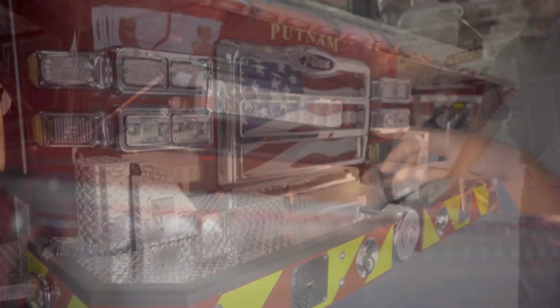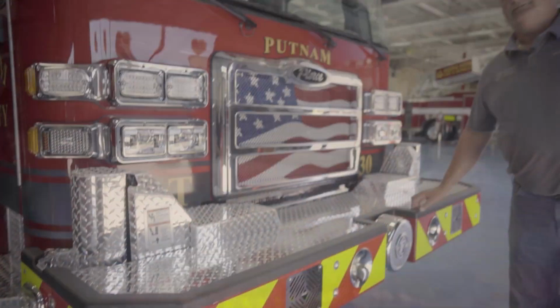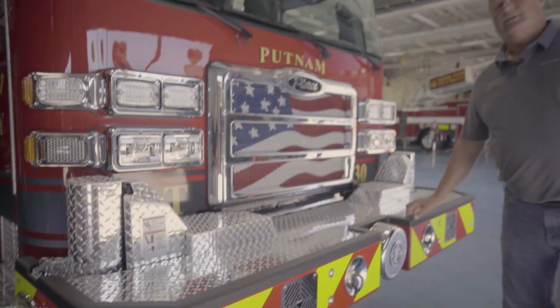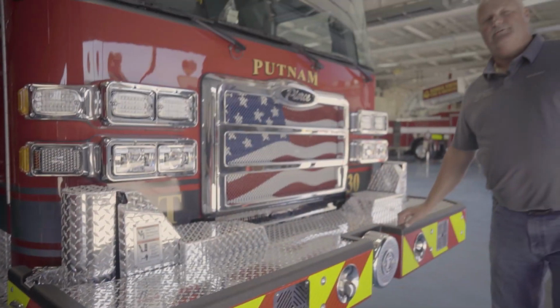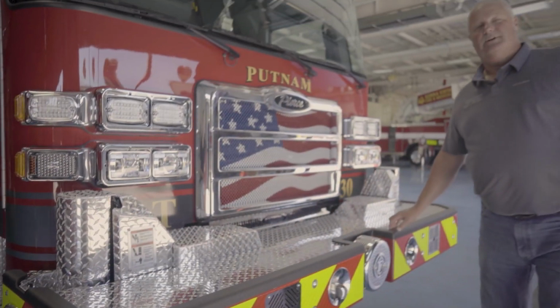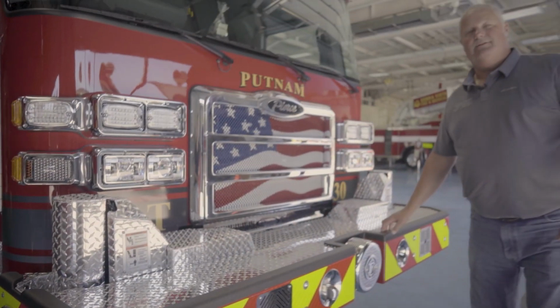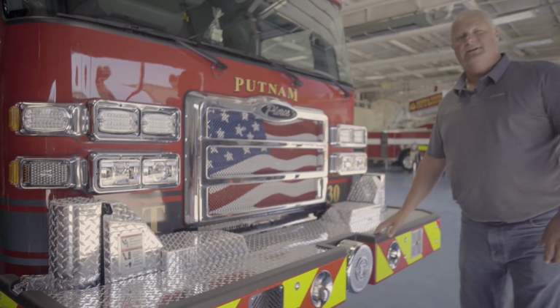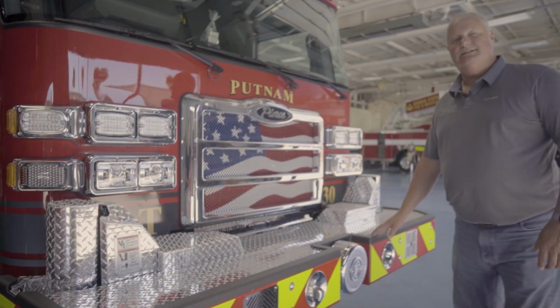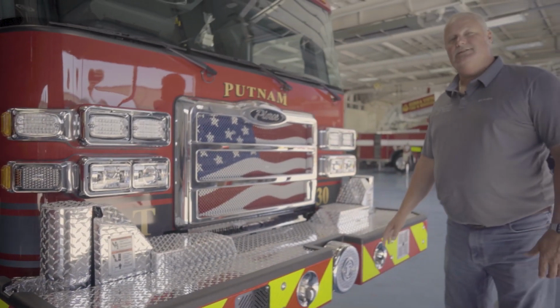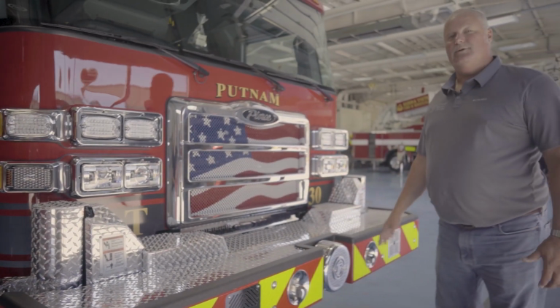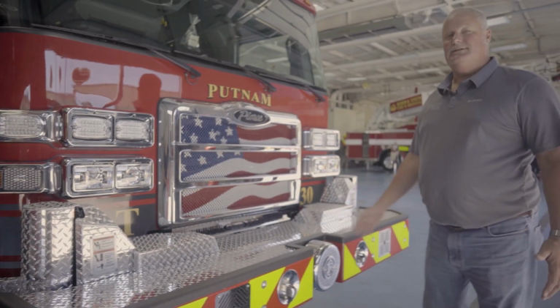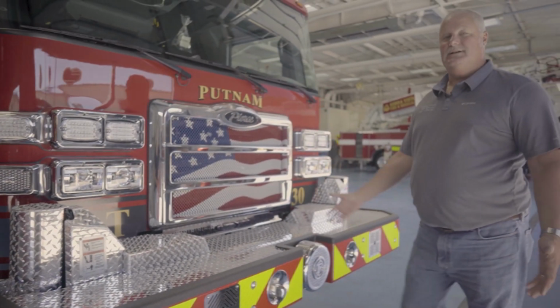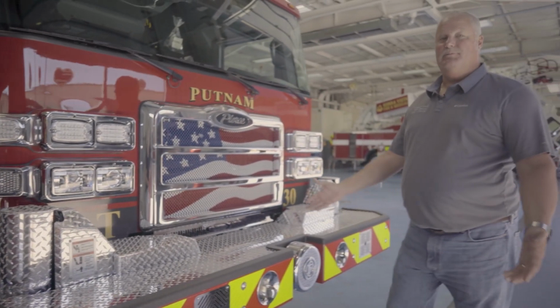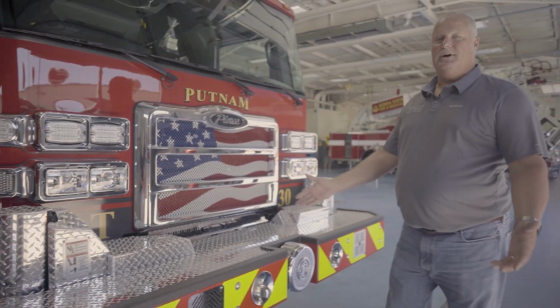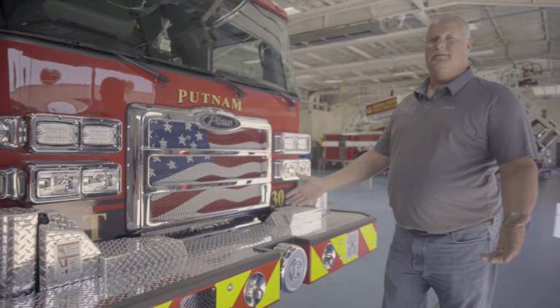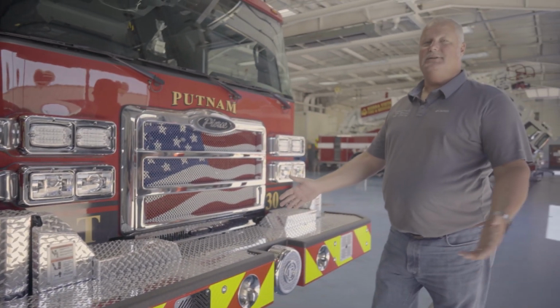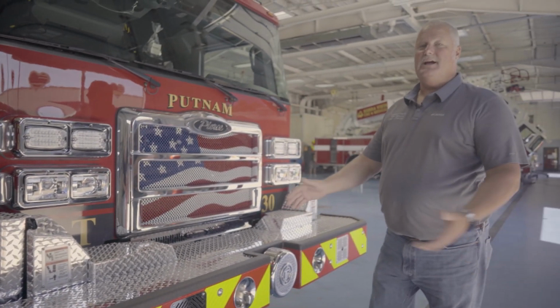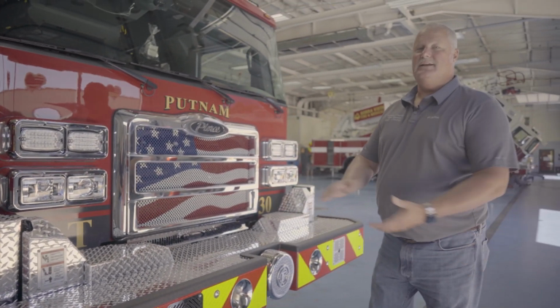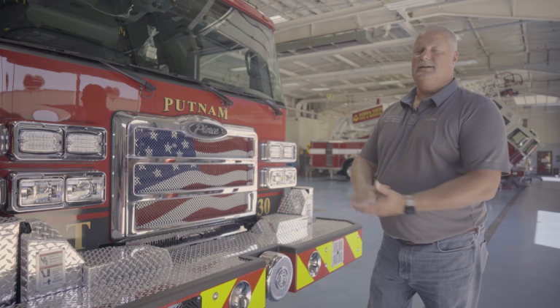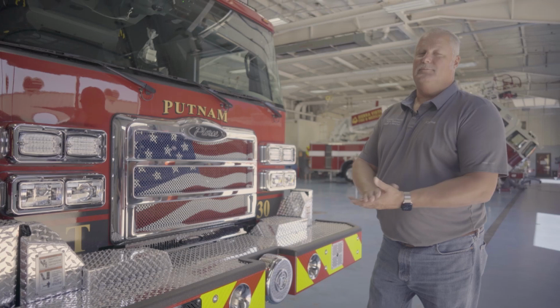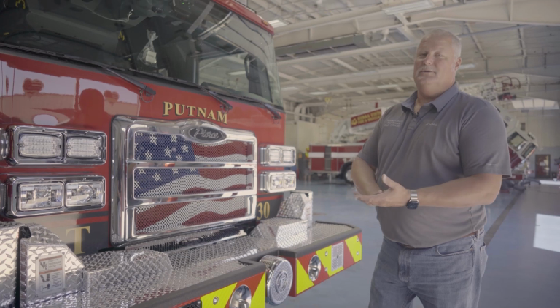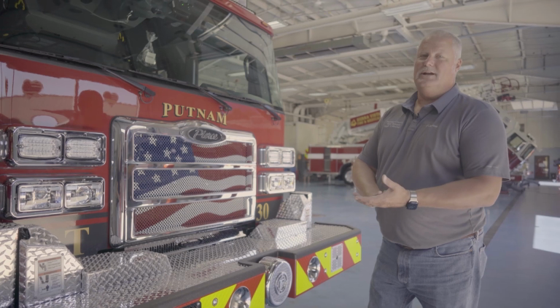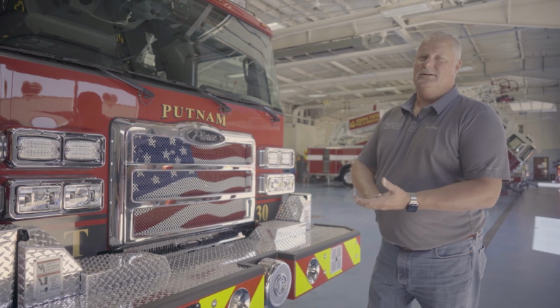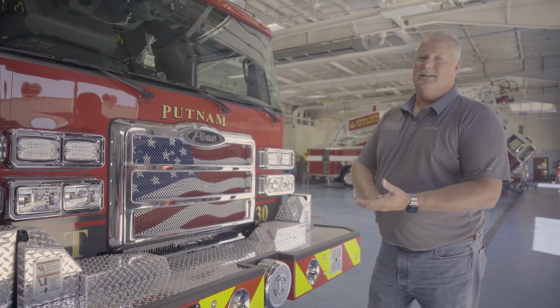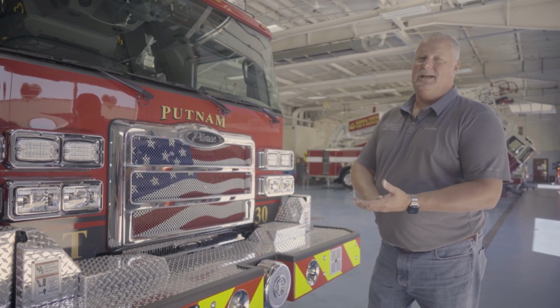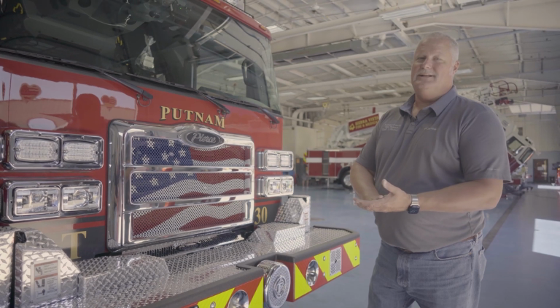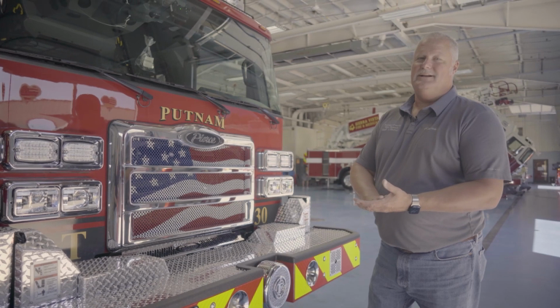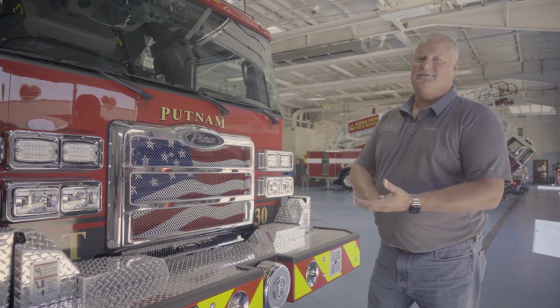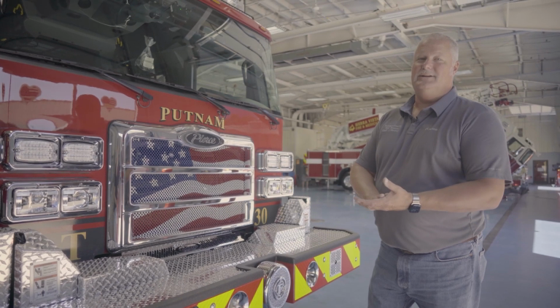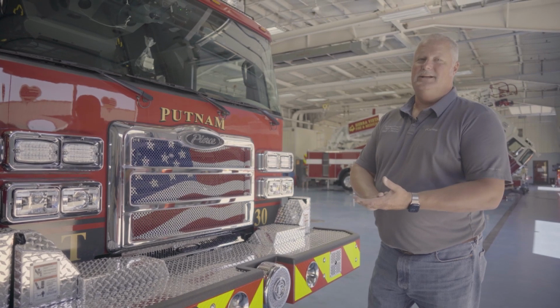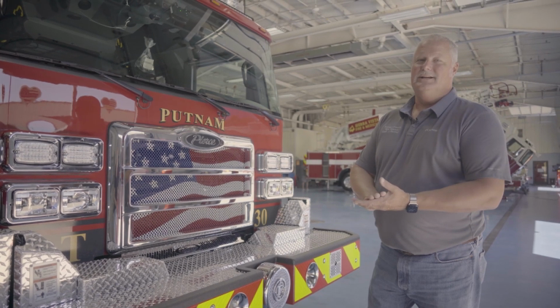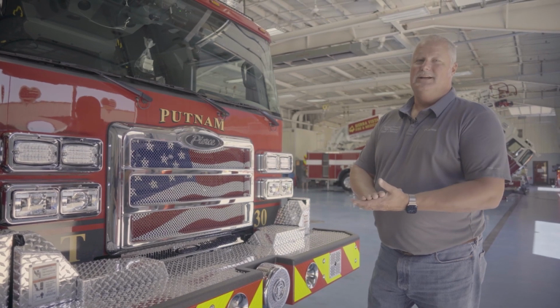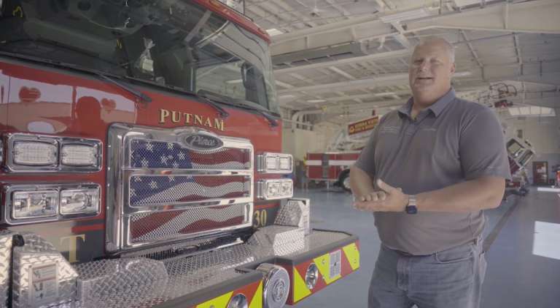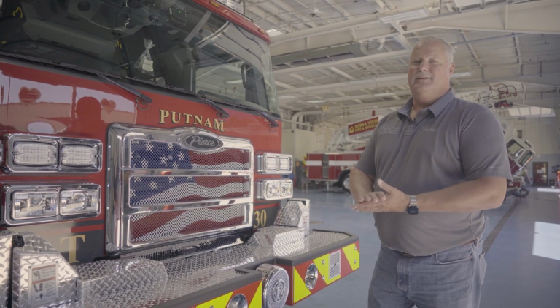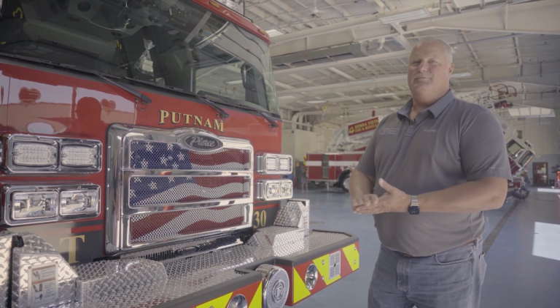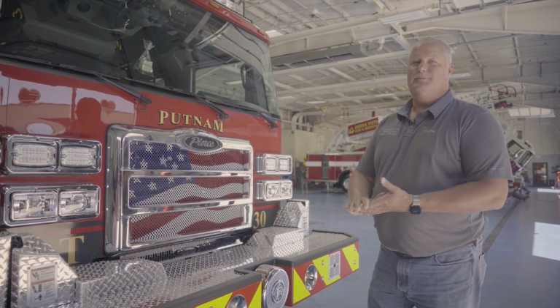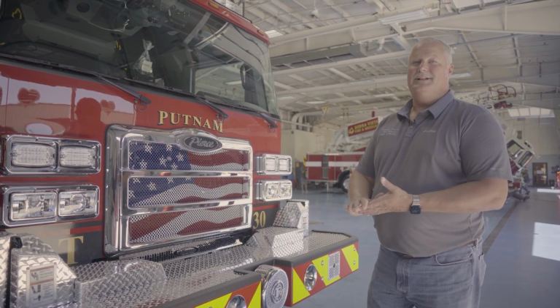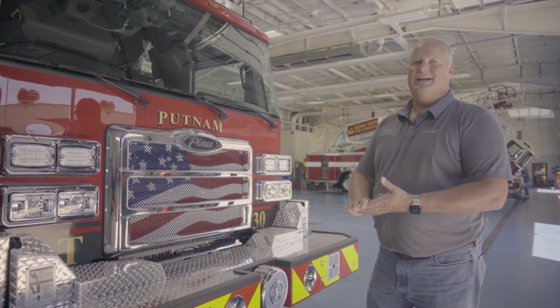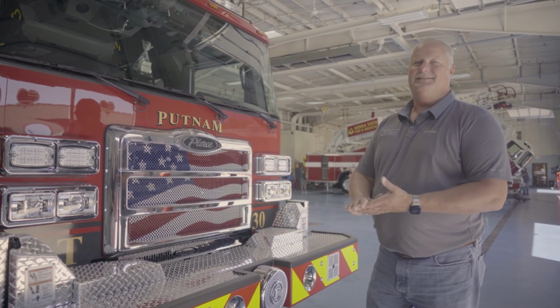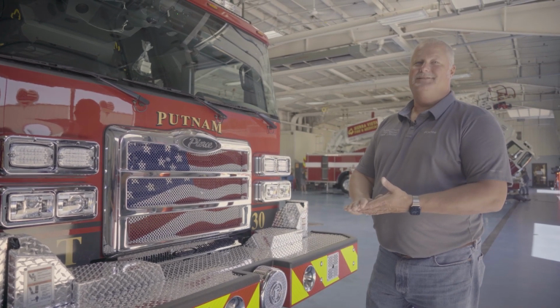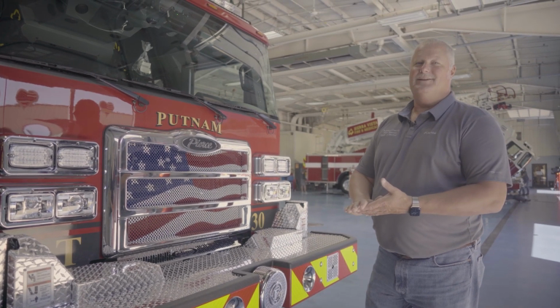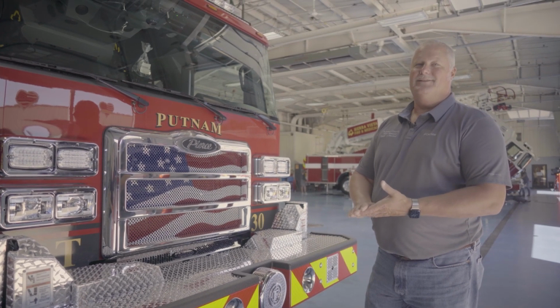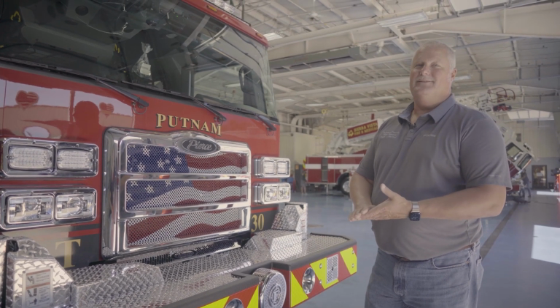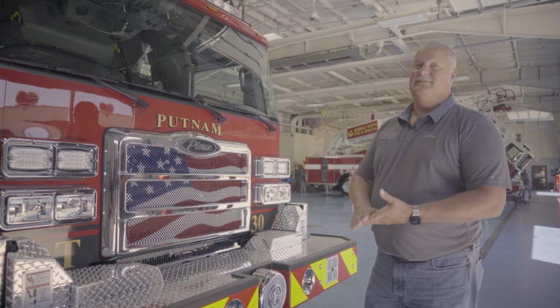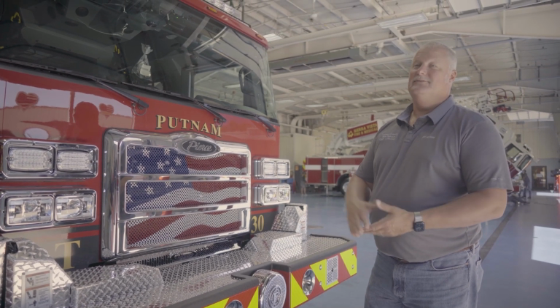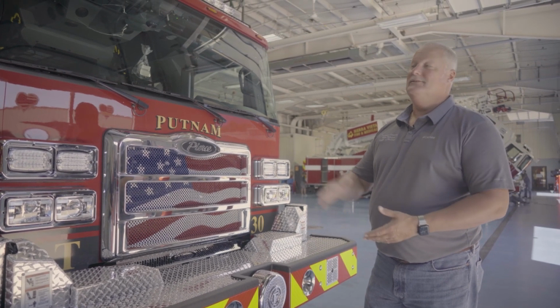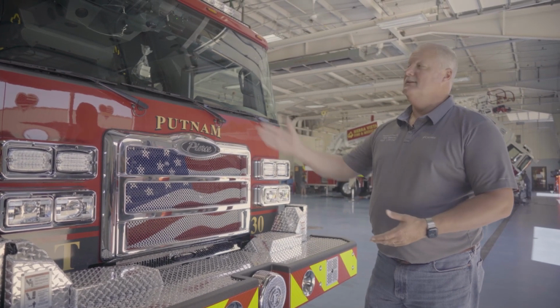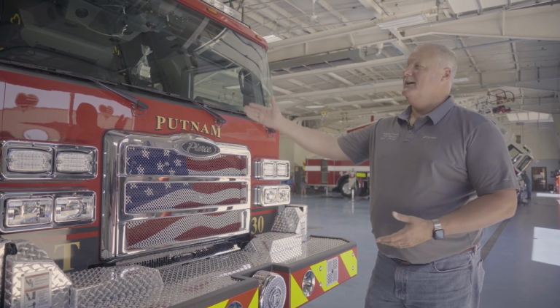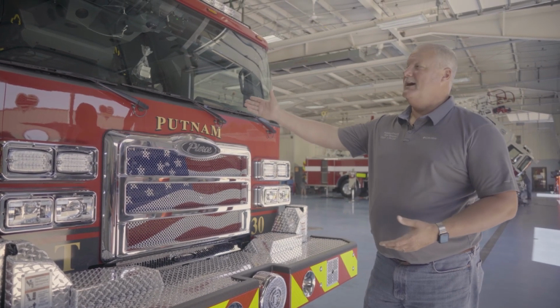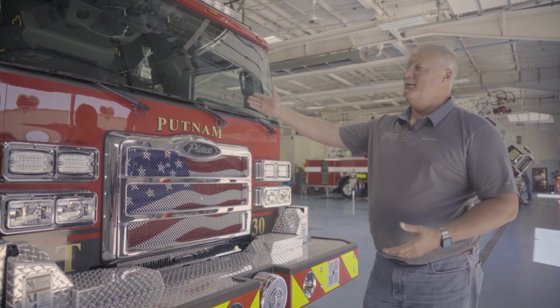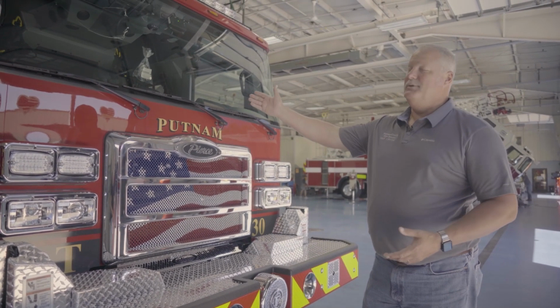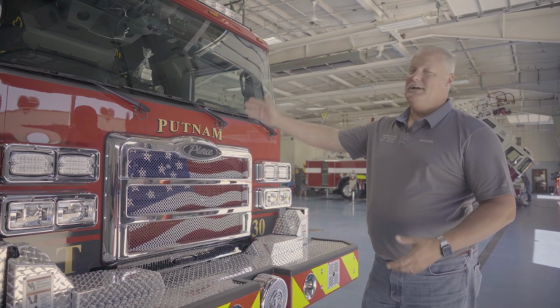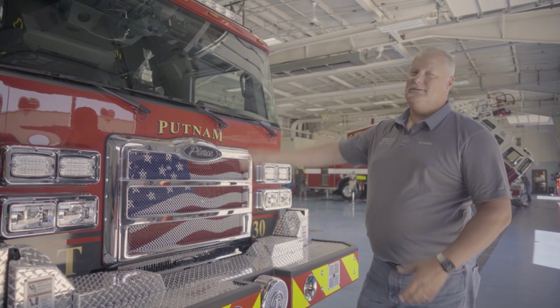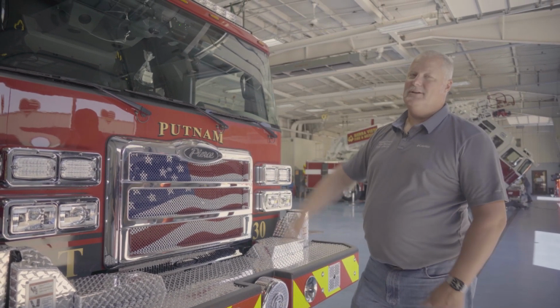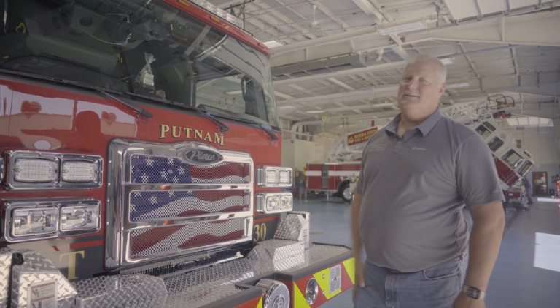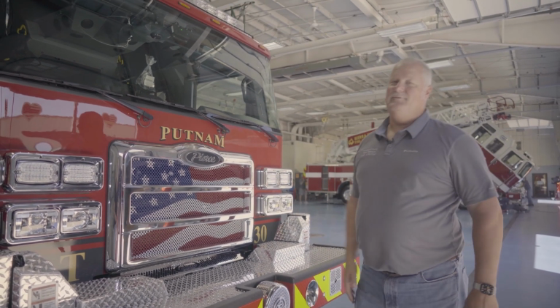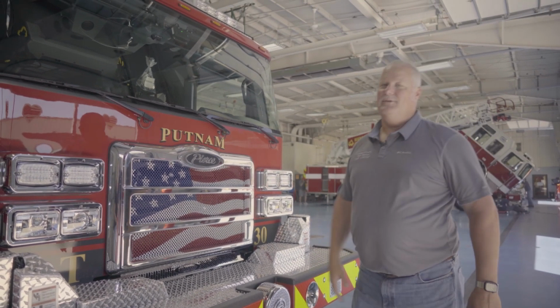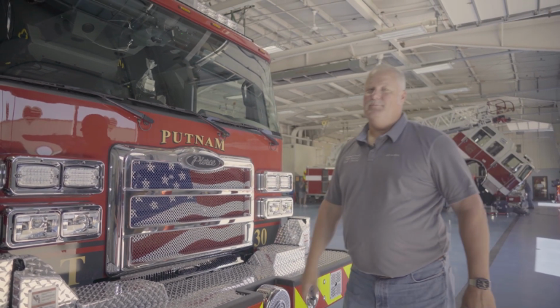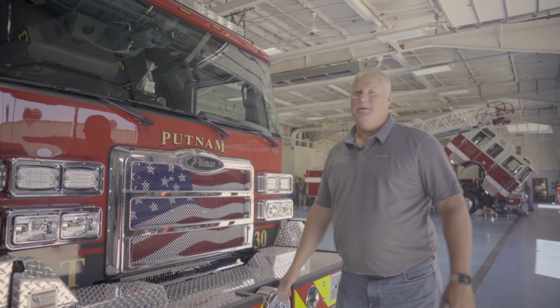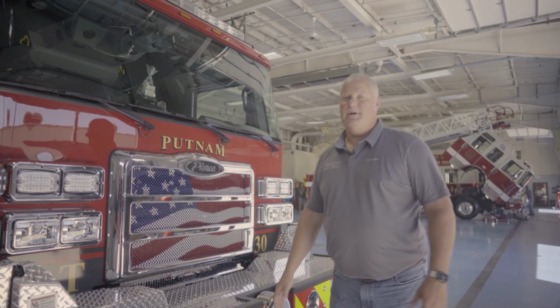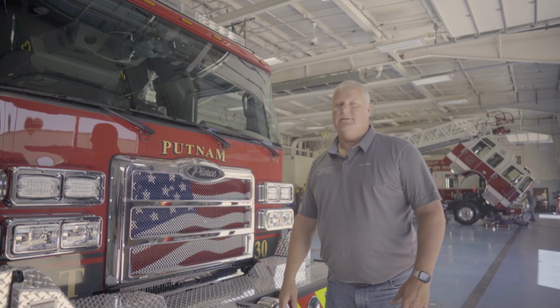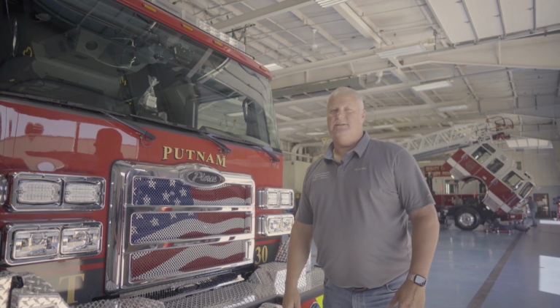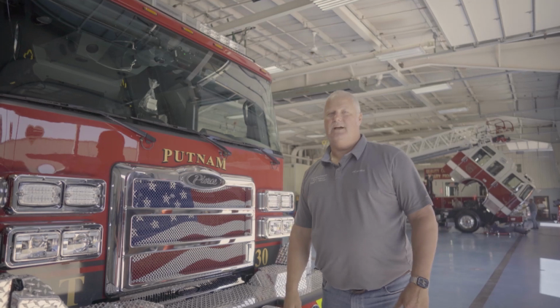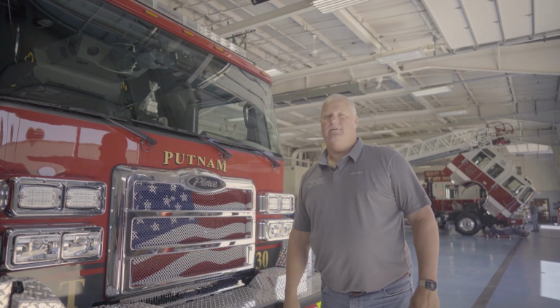So if you're ever in Georgia in Putnam County, come on down to Lake Country and we'll be glad to show you our Pierce 100-foot mid-mount tower.